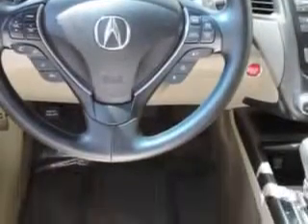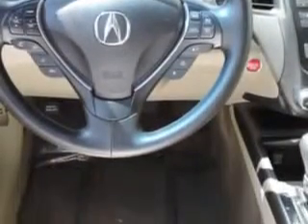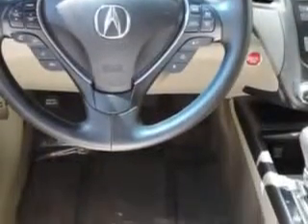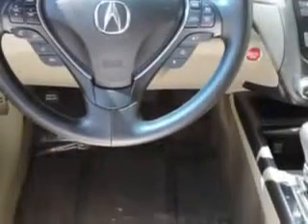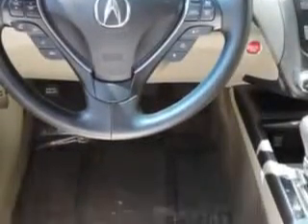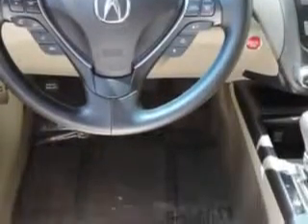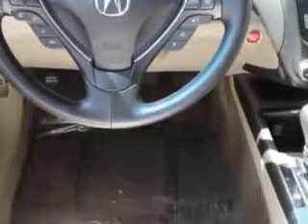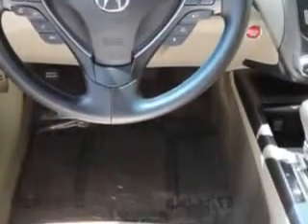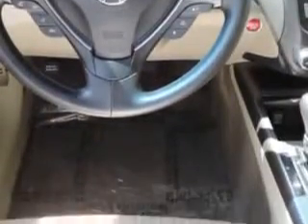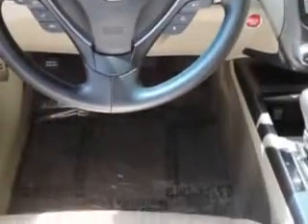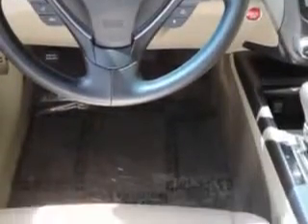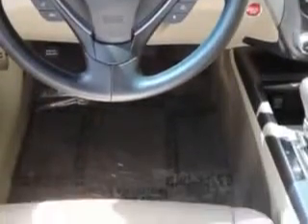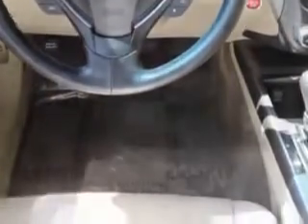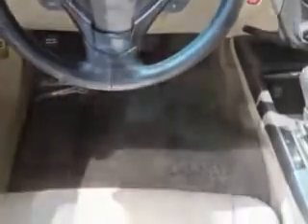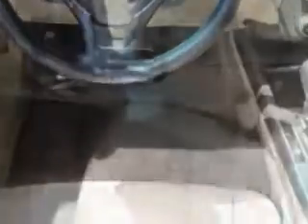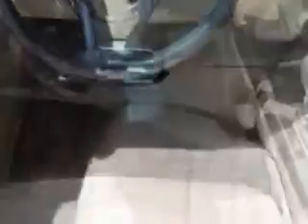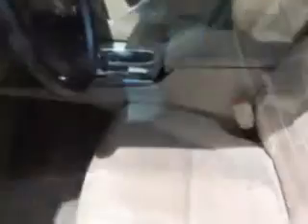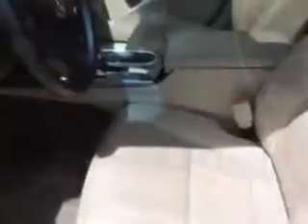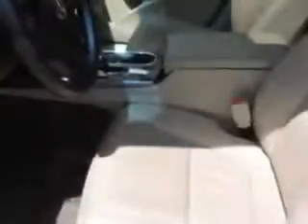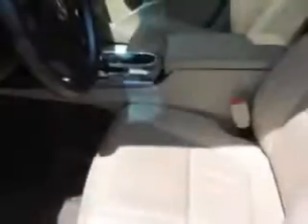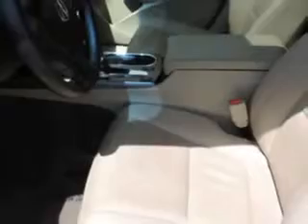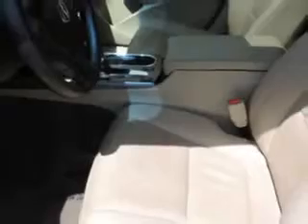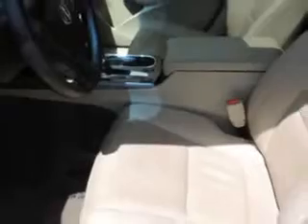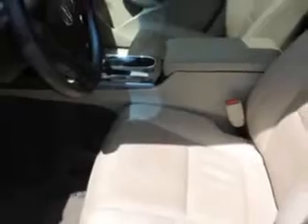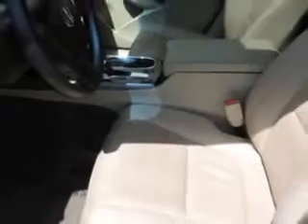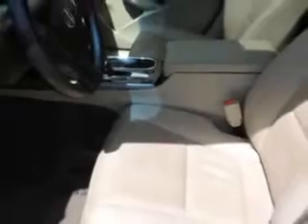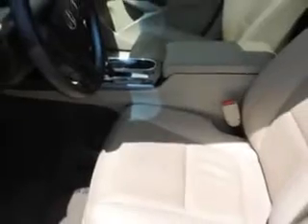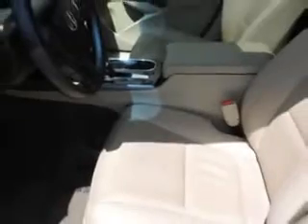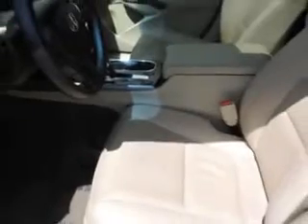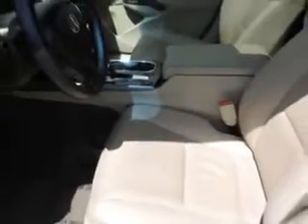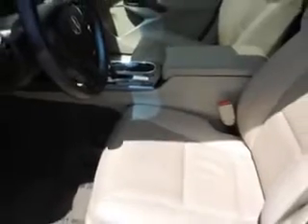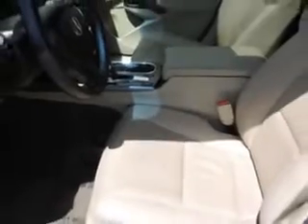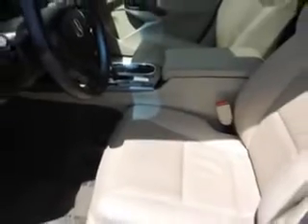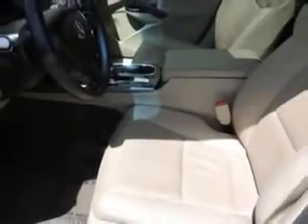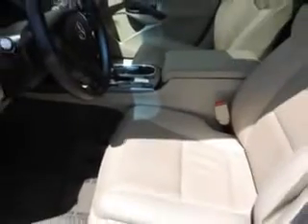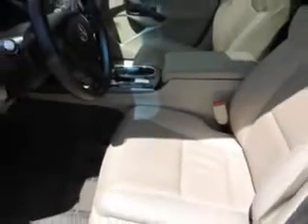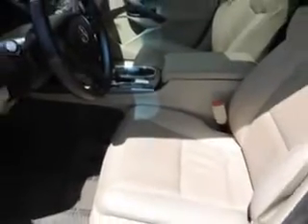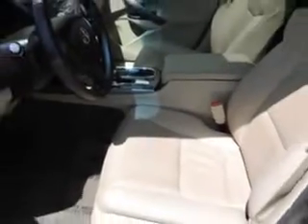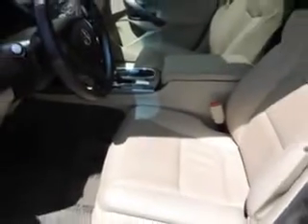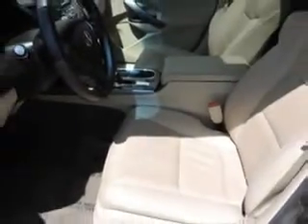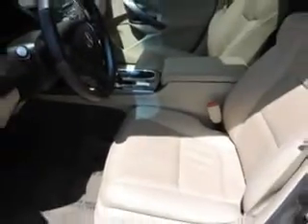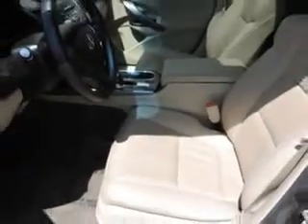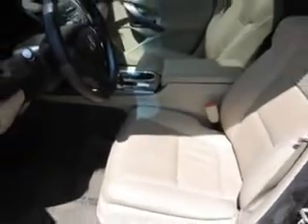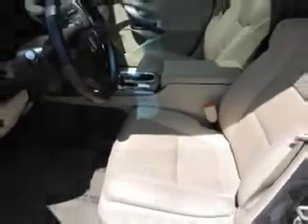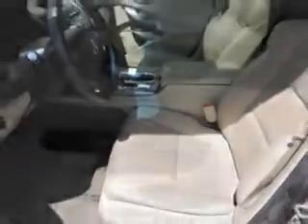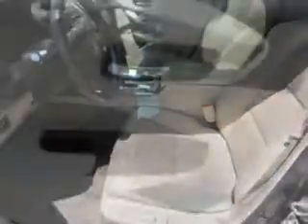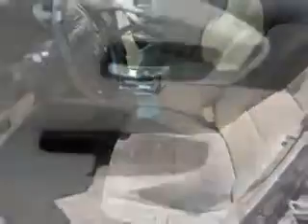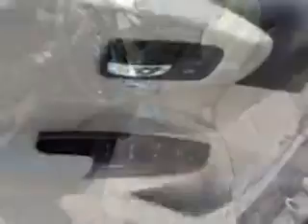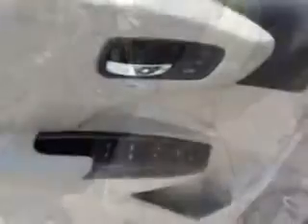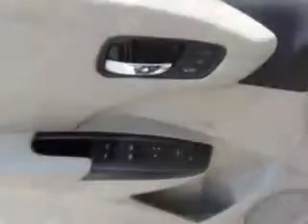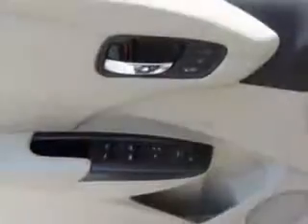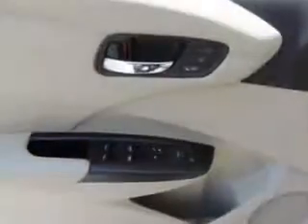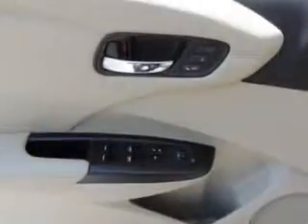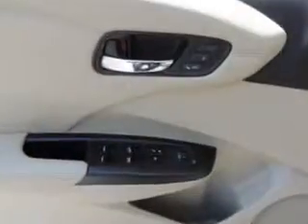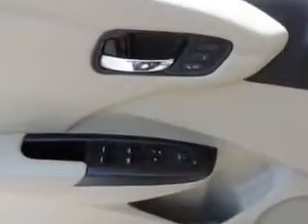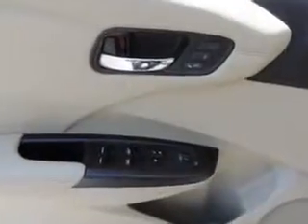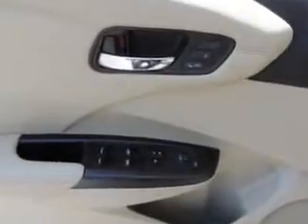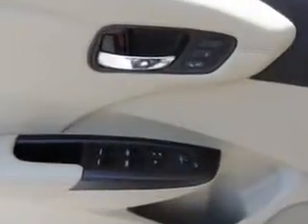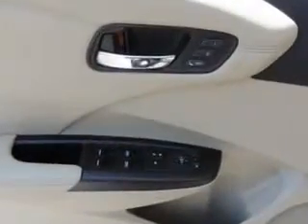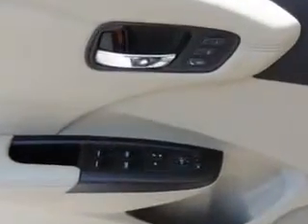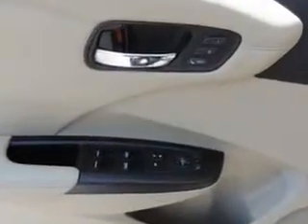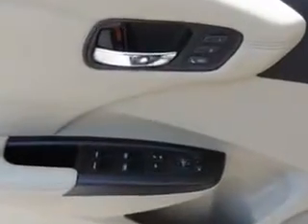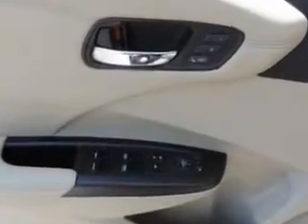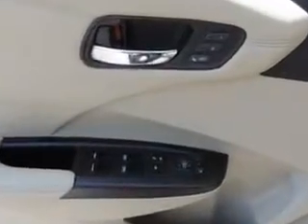Enjoy the drive and have peace of mind in this 2013 Acura RDX. See us at Woodfield Acura today.